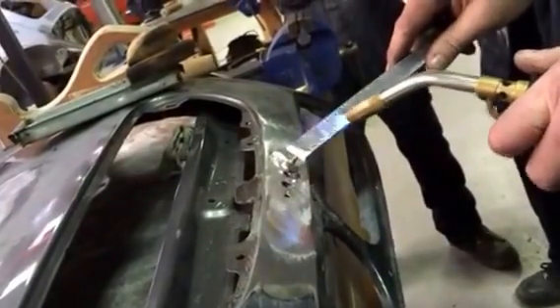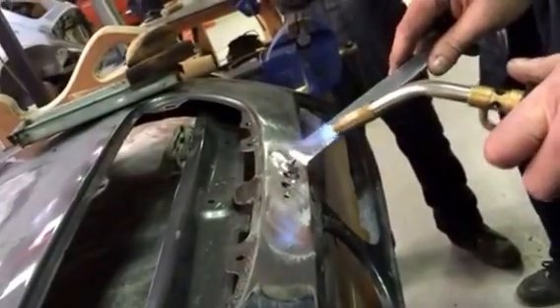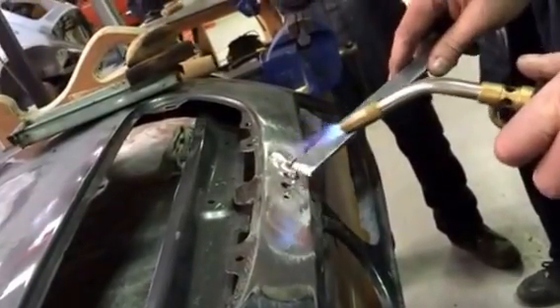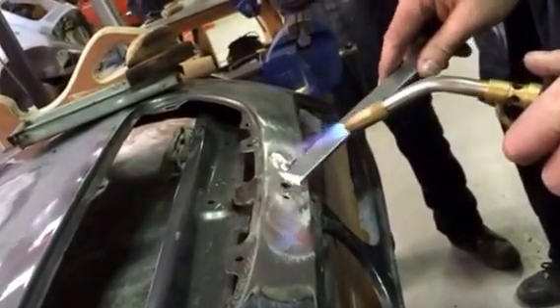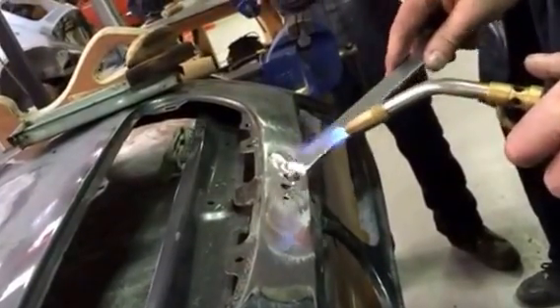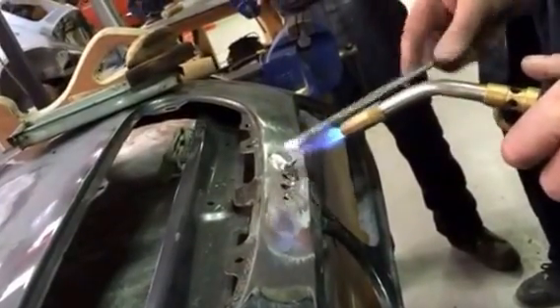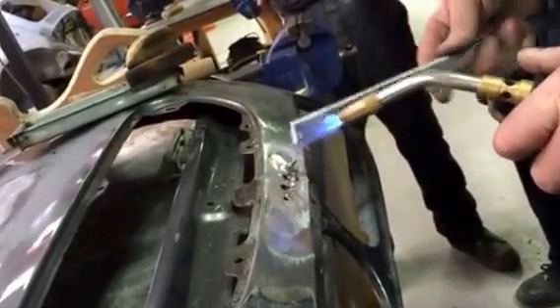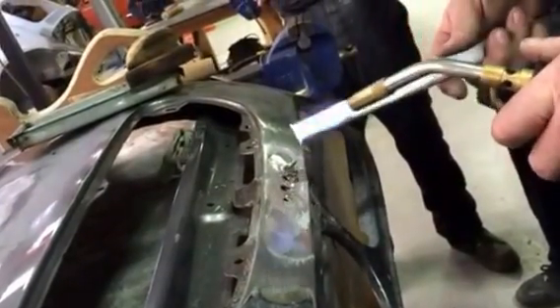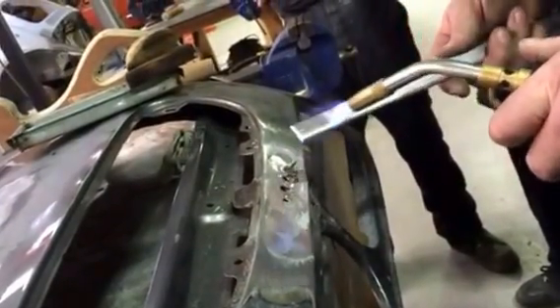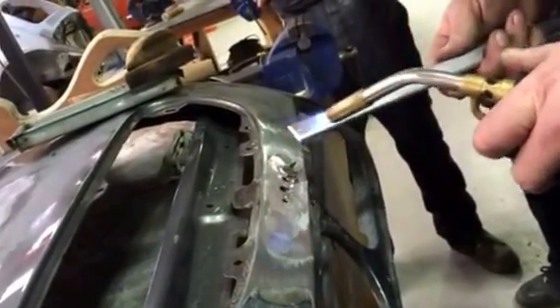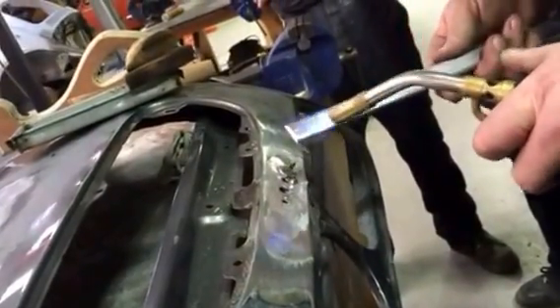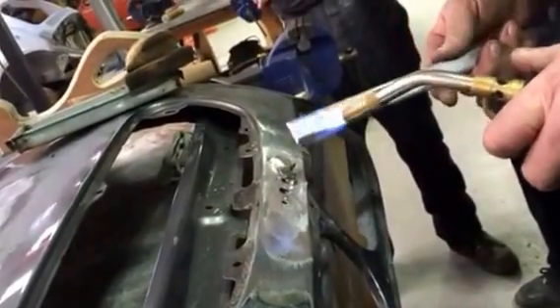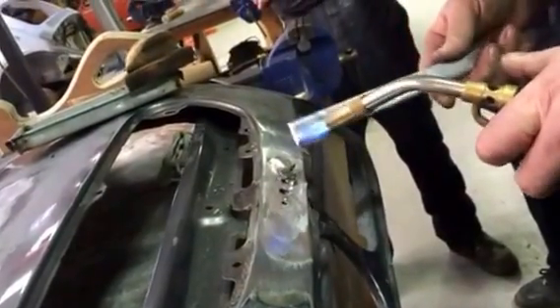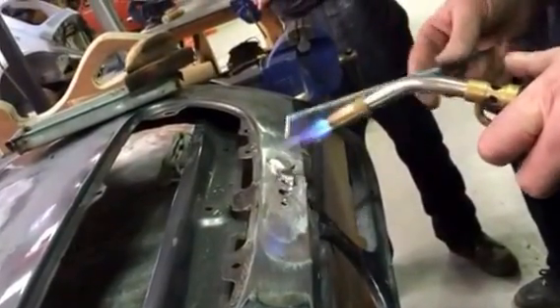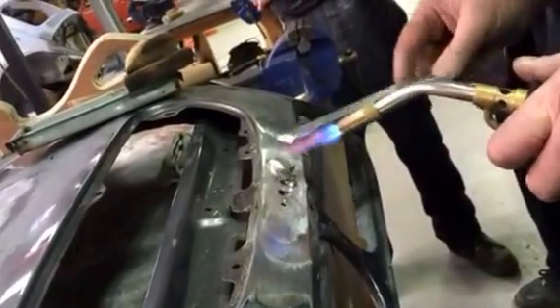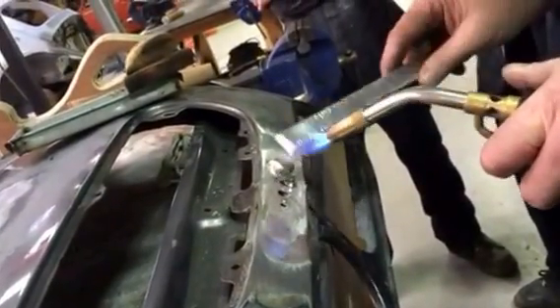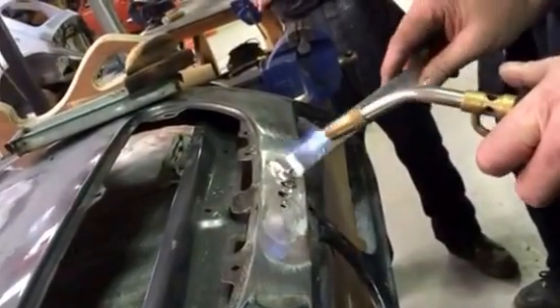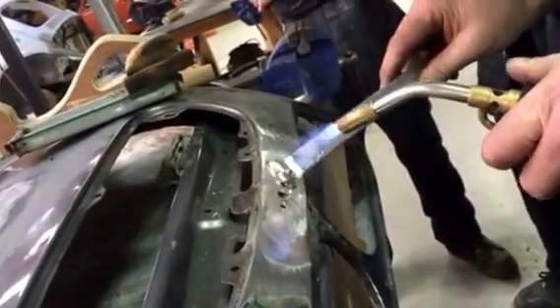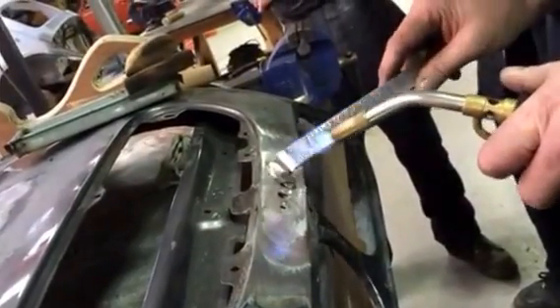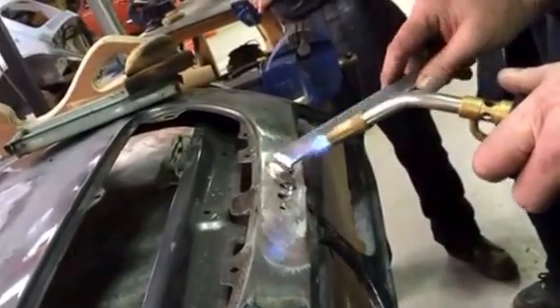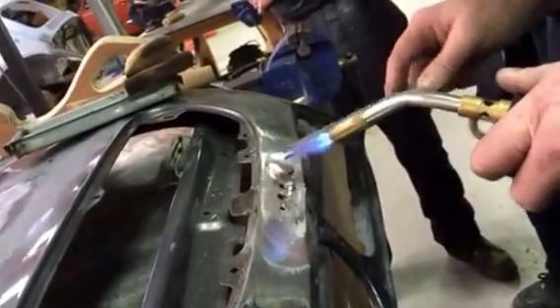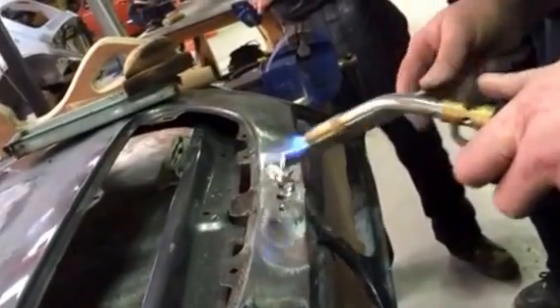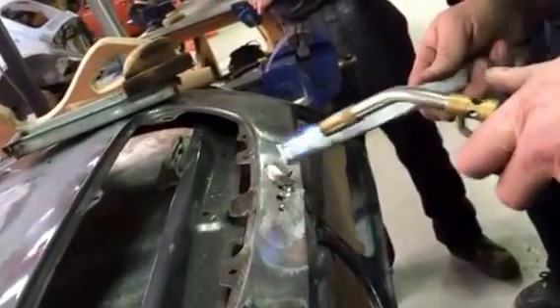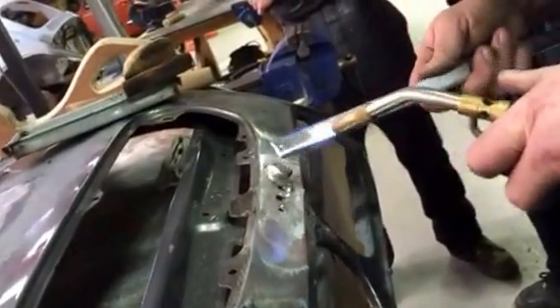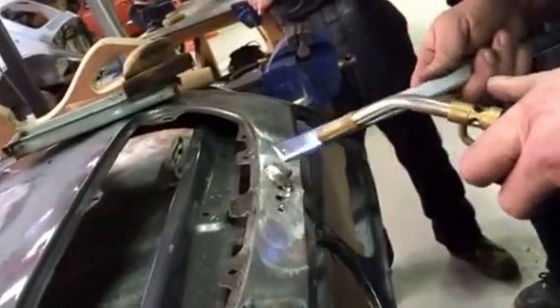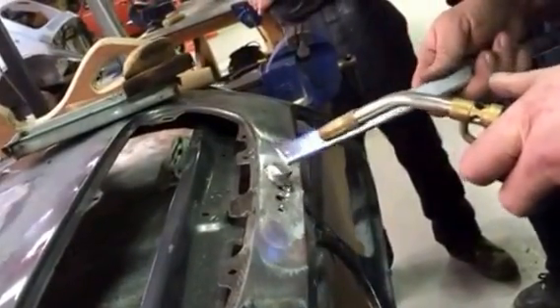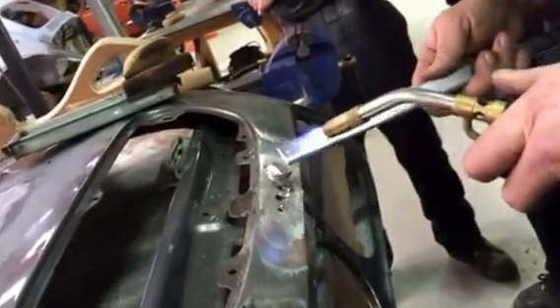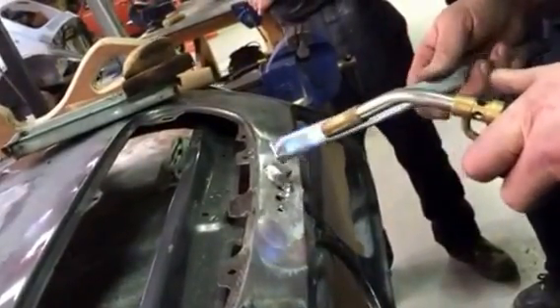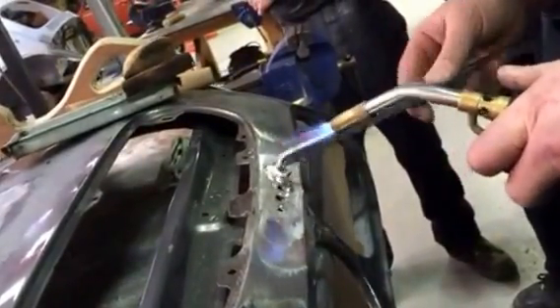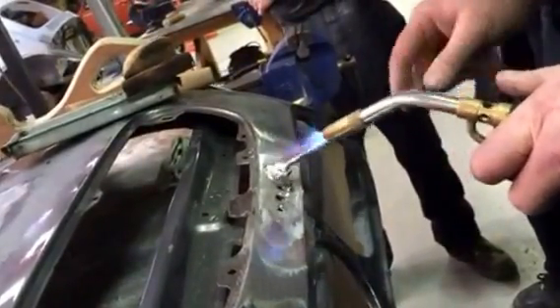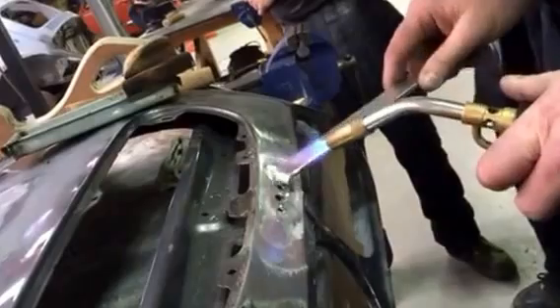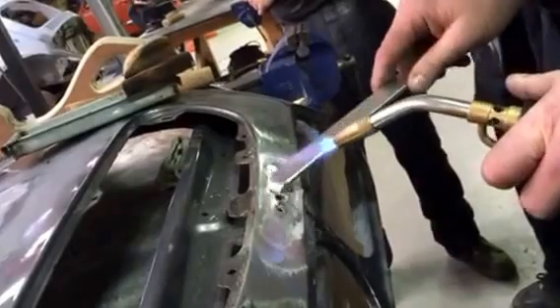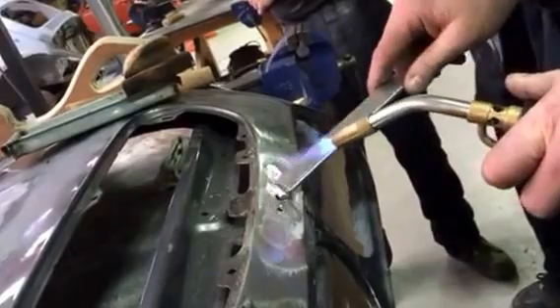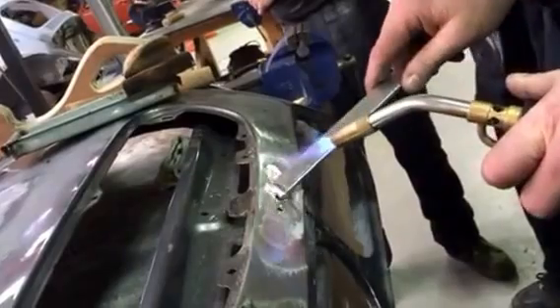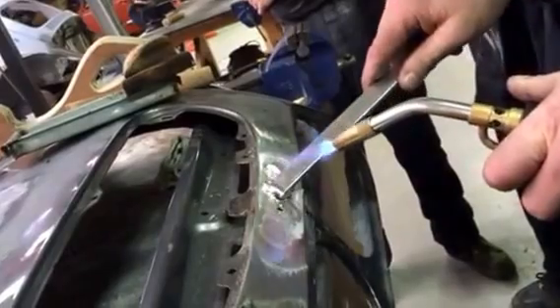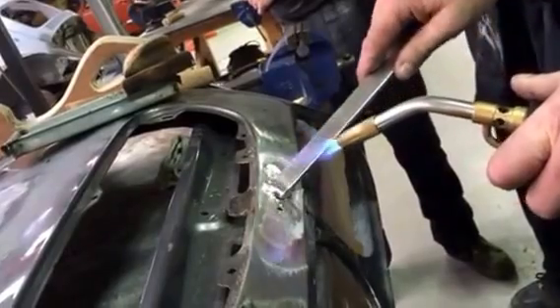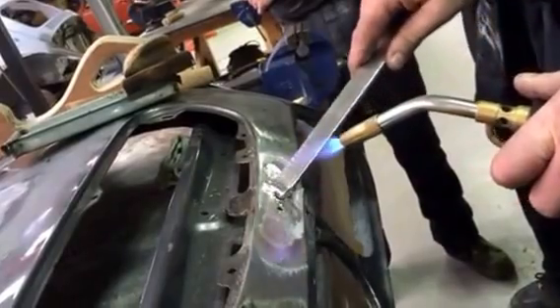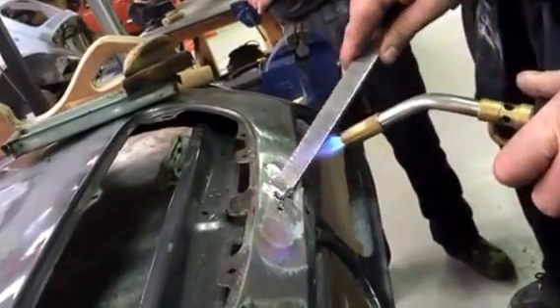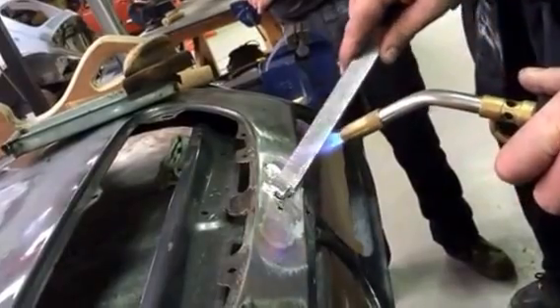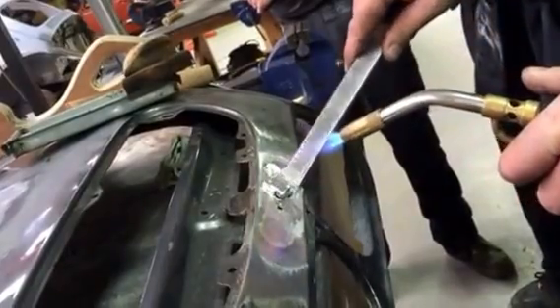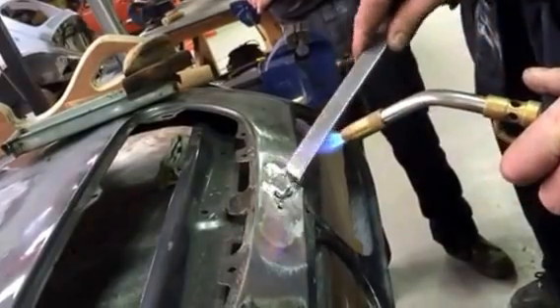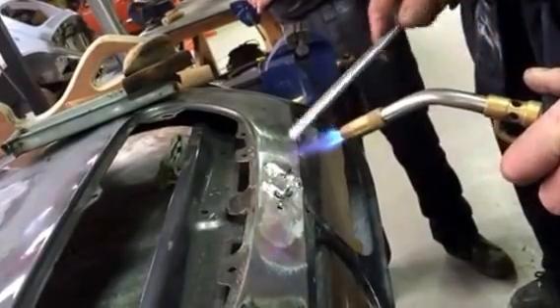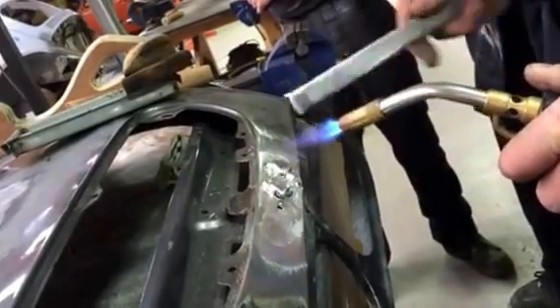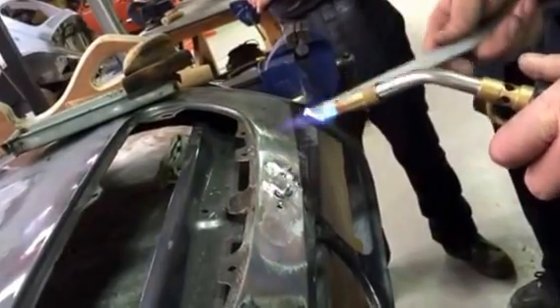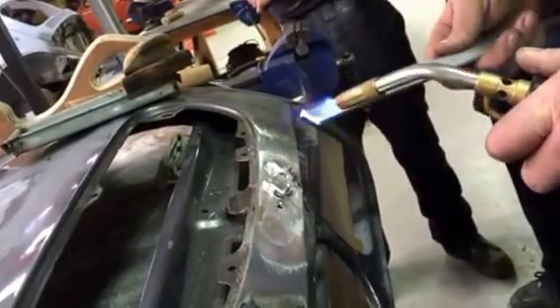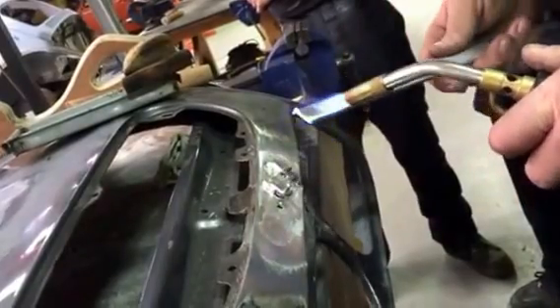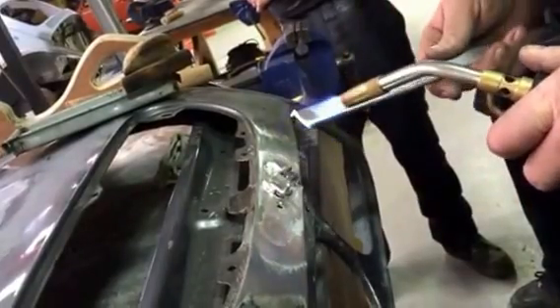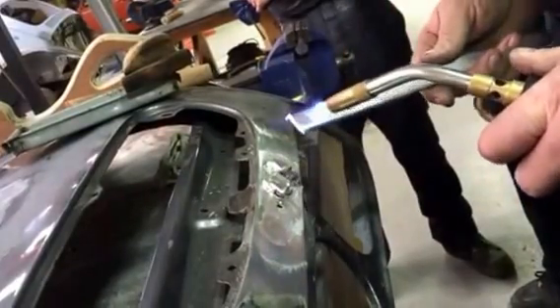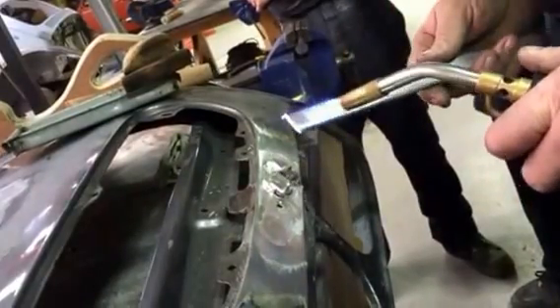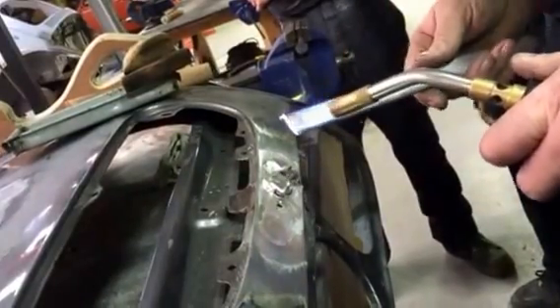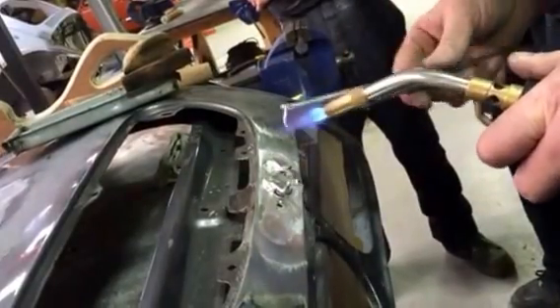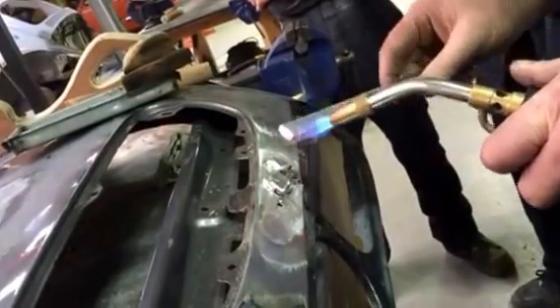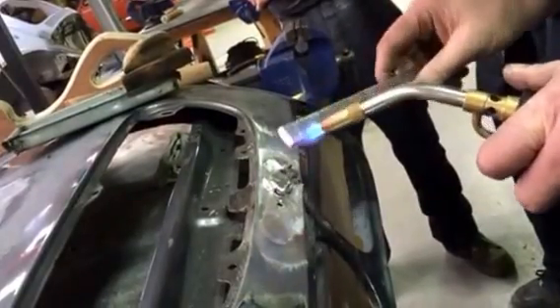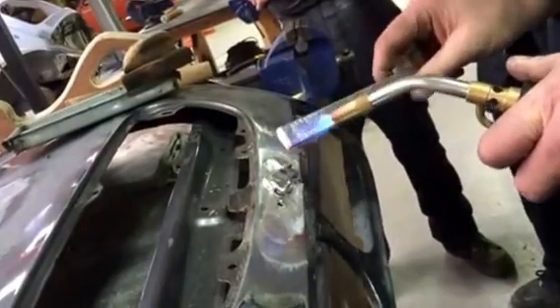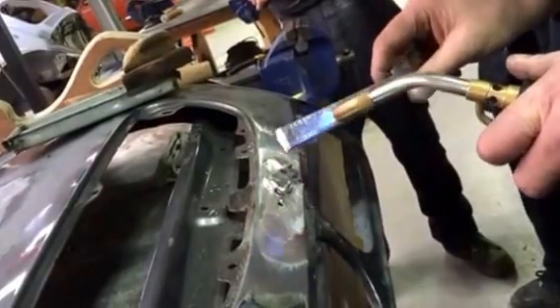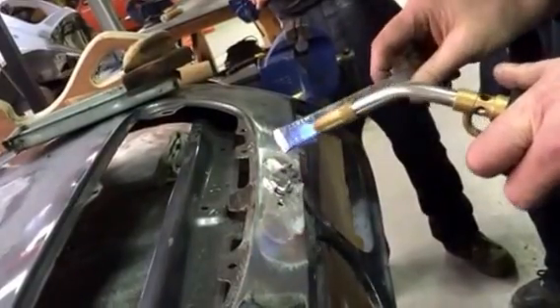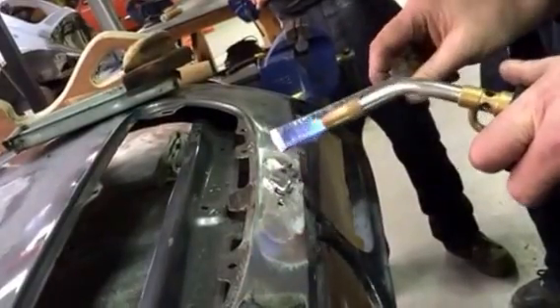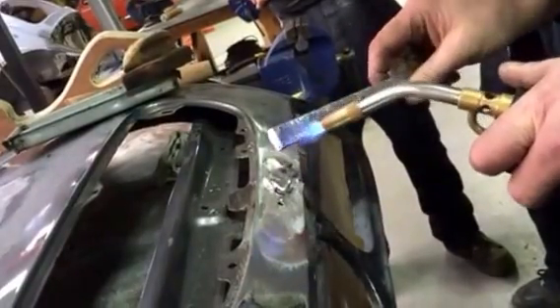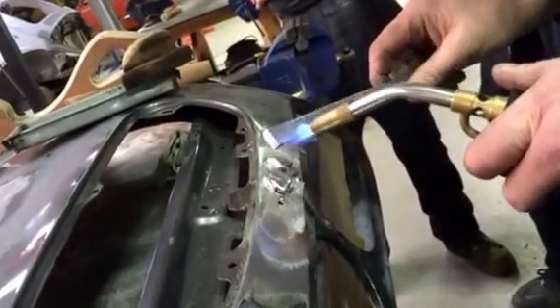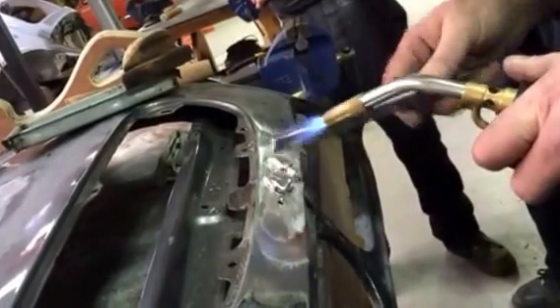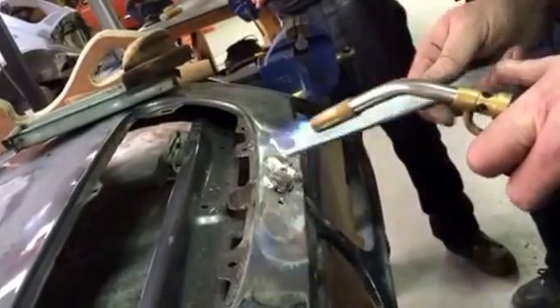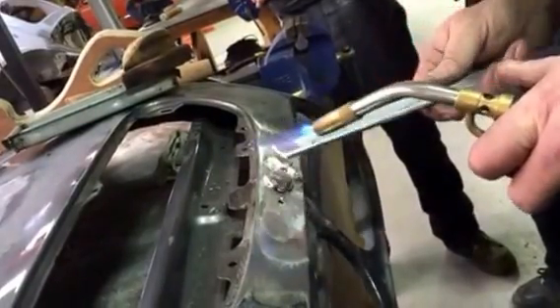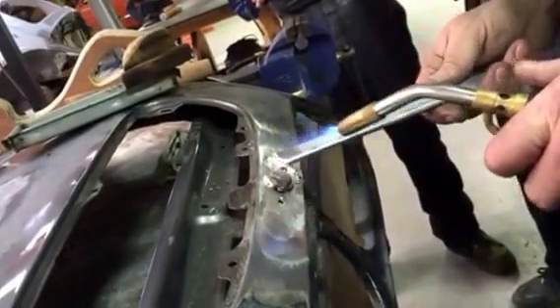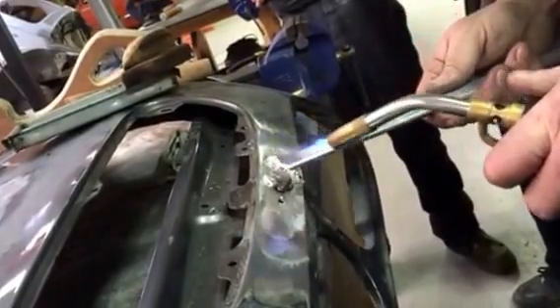It's not good putting it over a hole, by the way. I'm doing it, but you shouldn't really put it over a hole — it really wells up the holes. You've got to have a plate behind it or something.